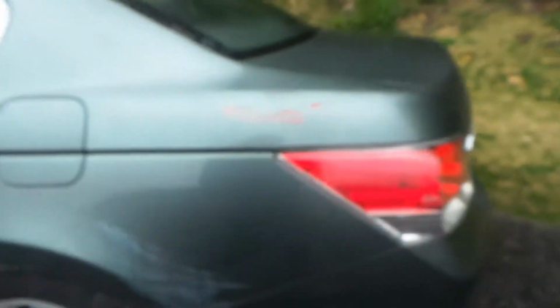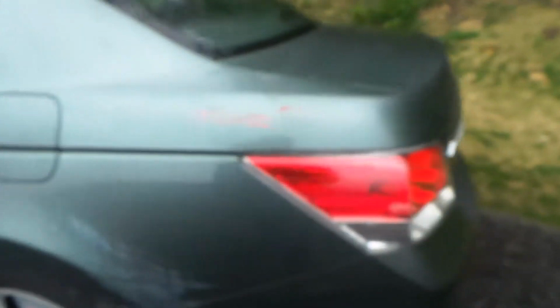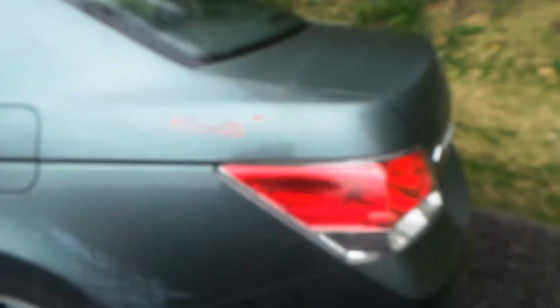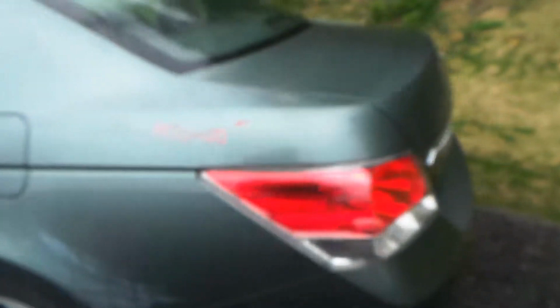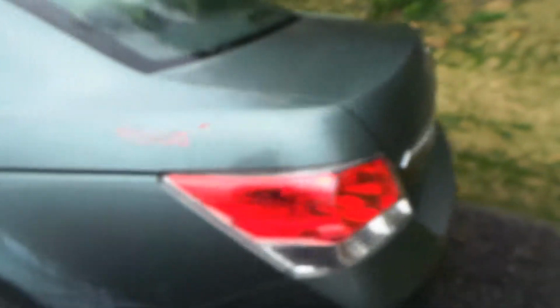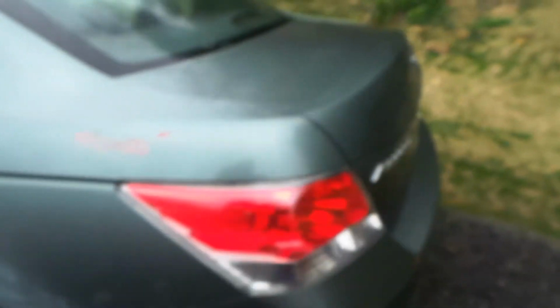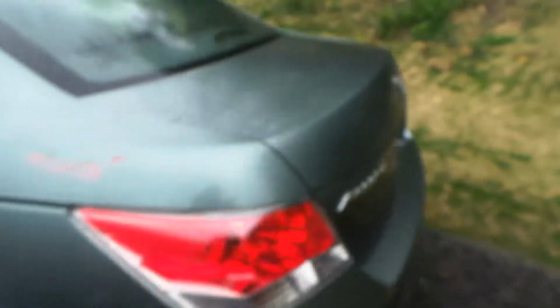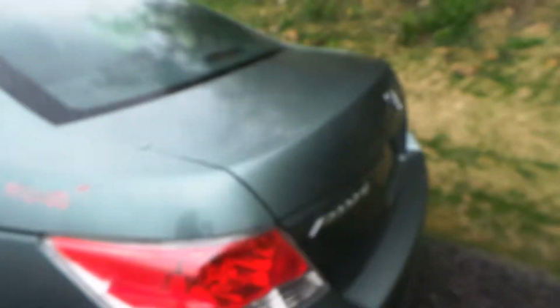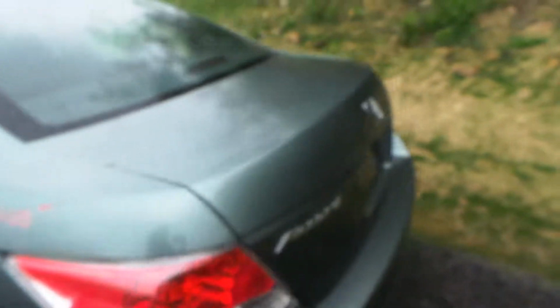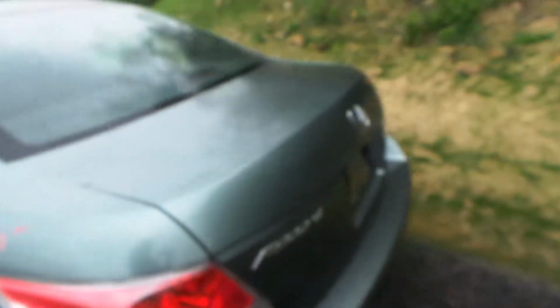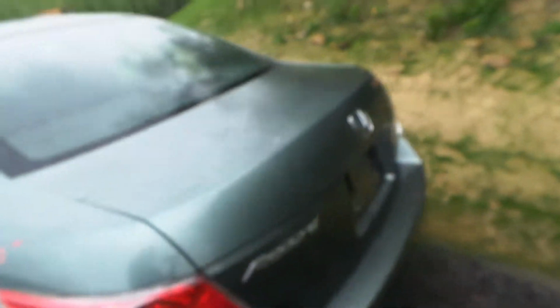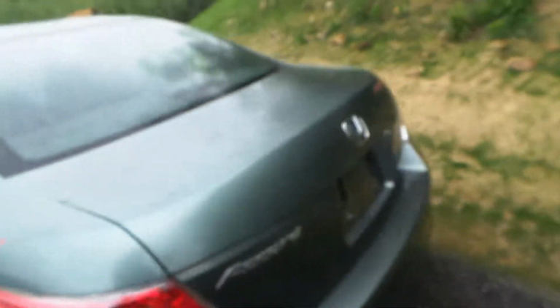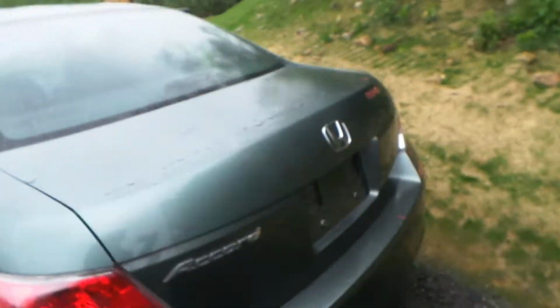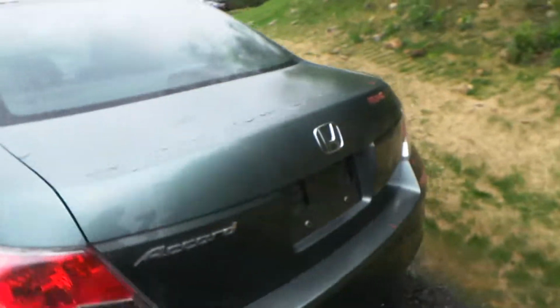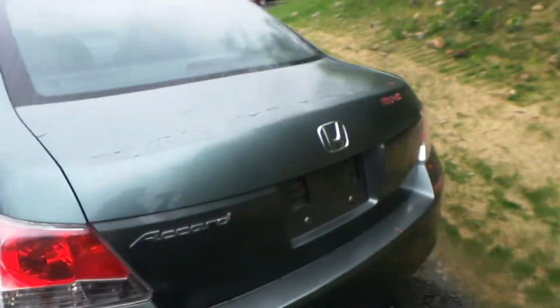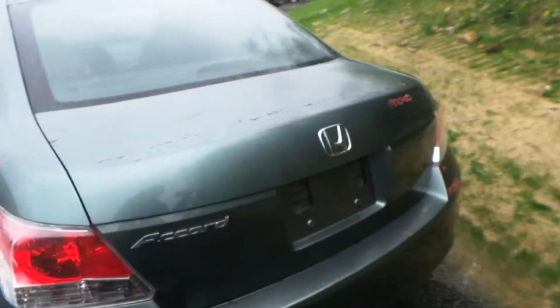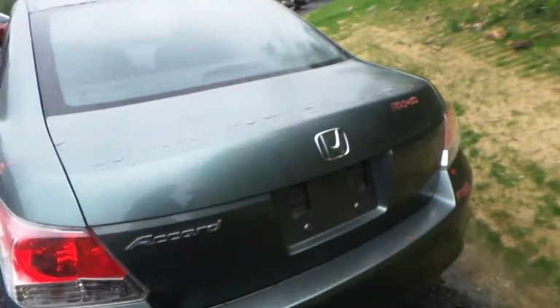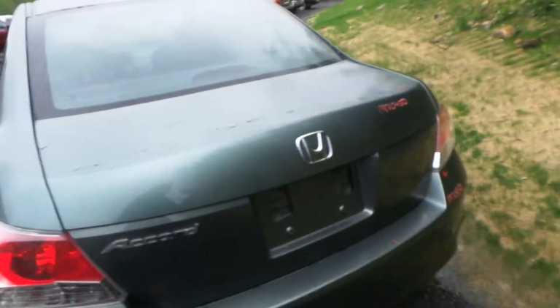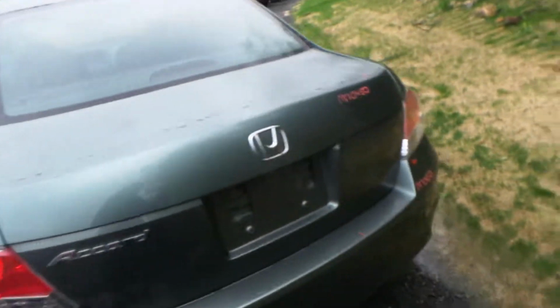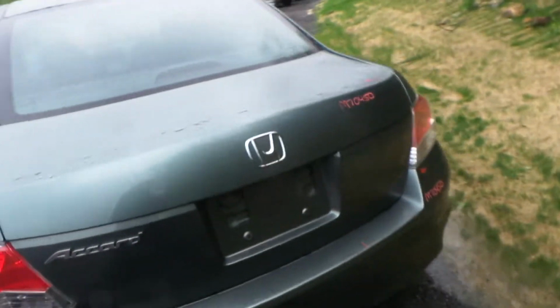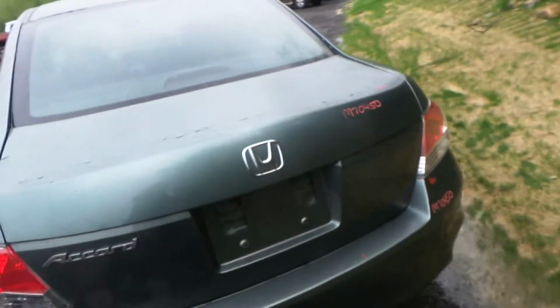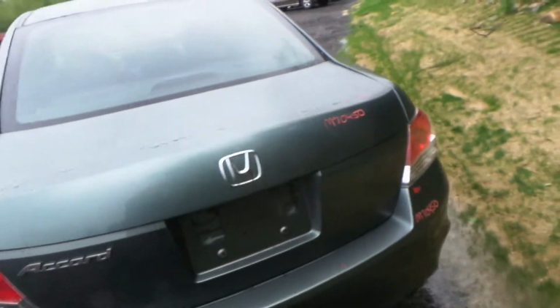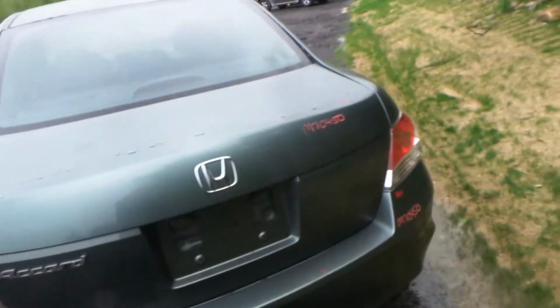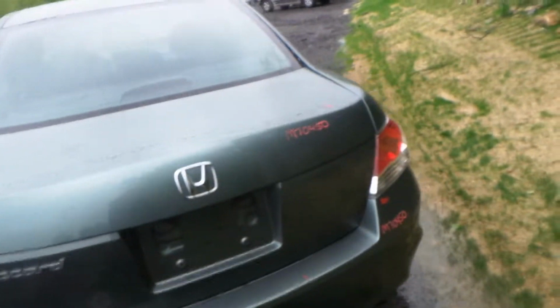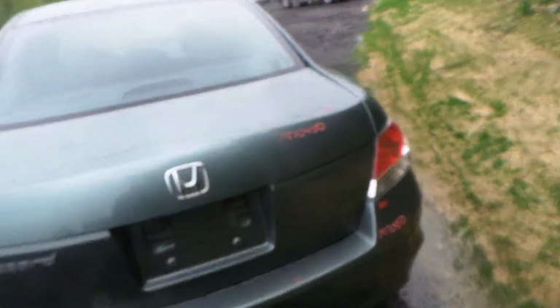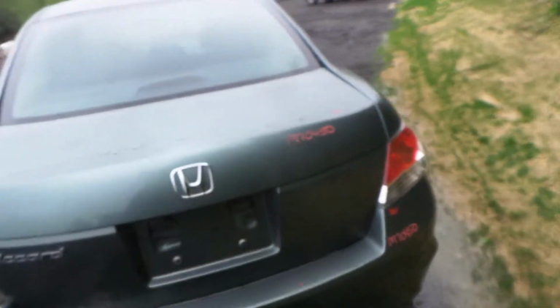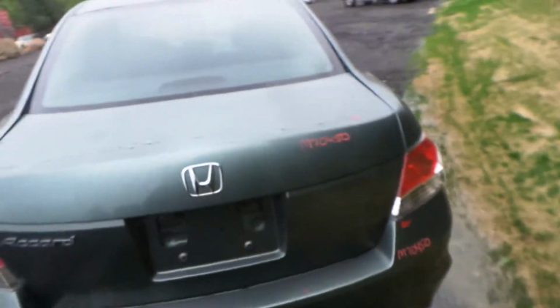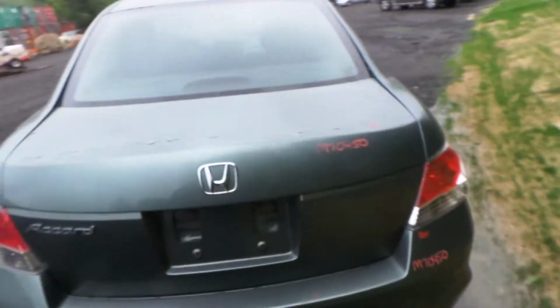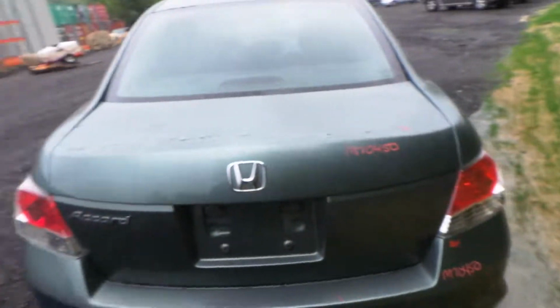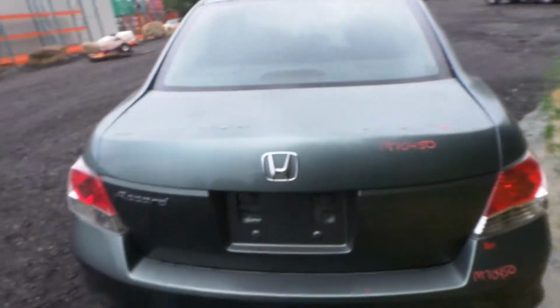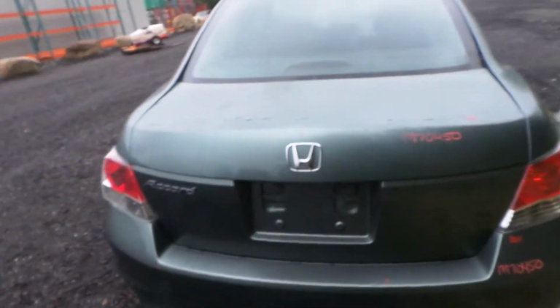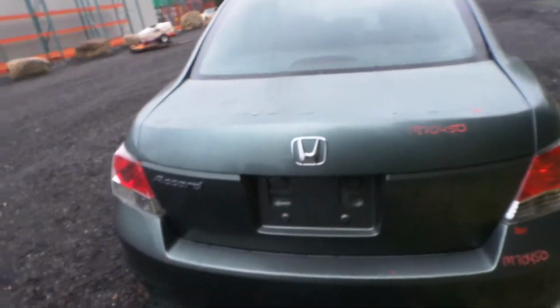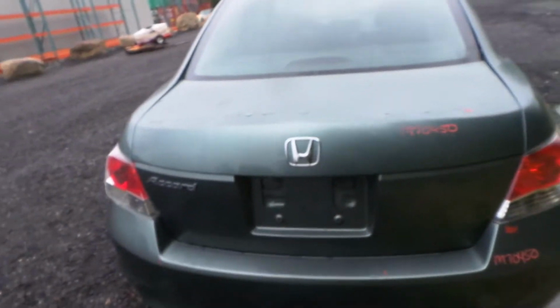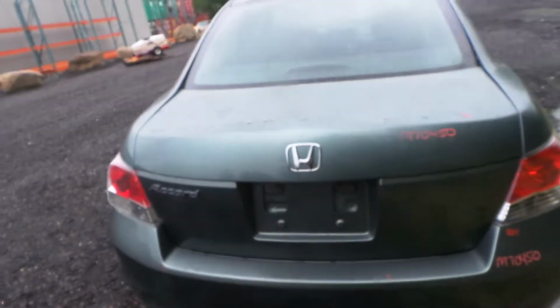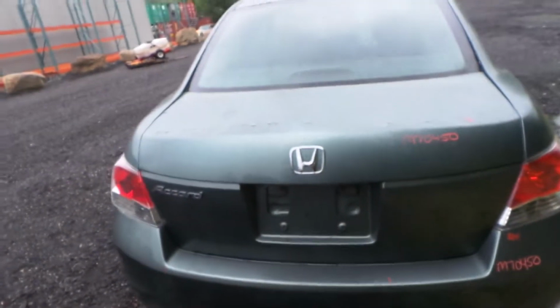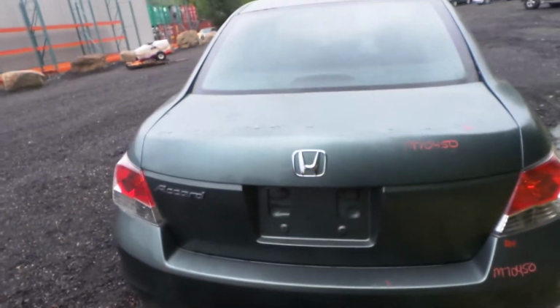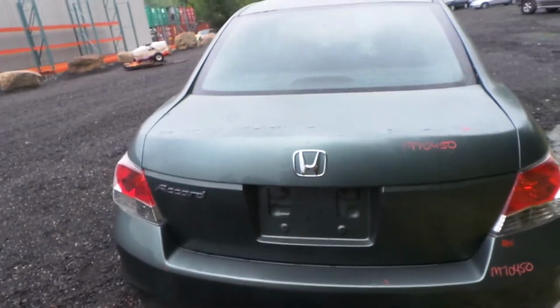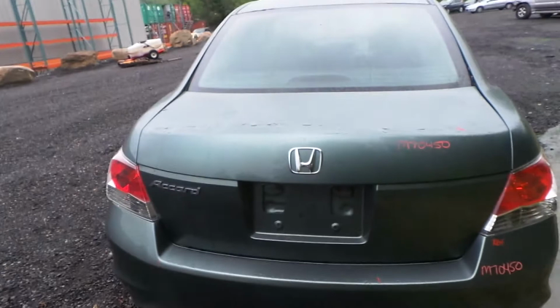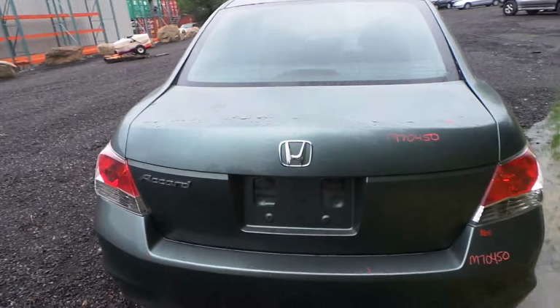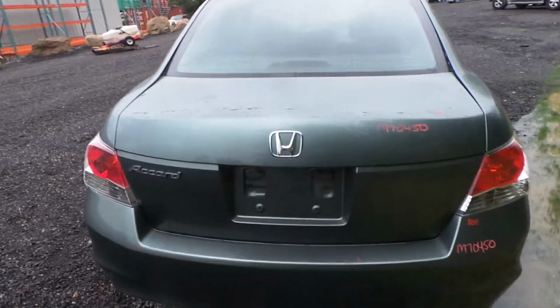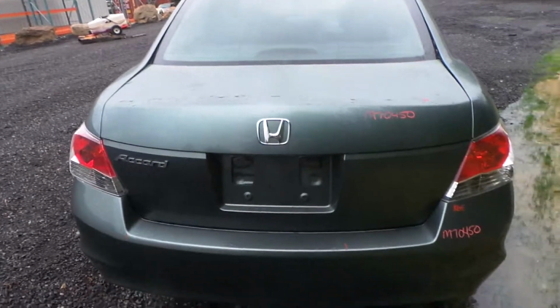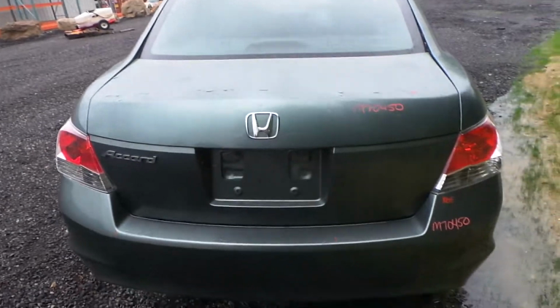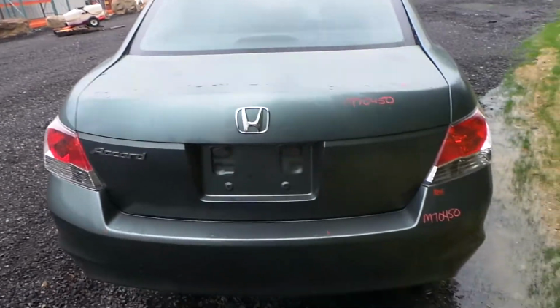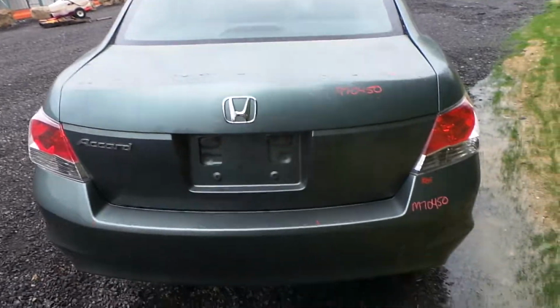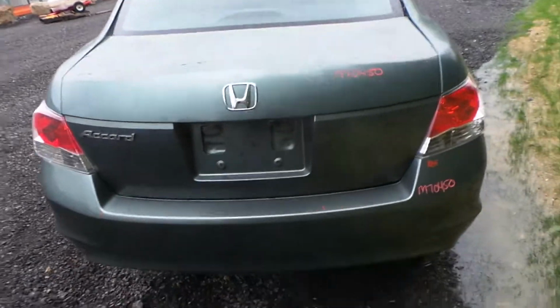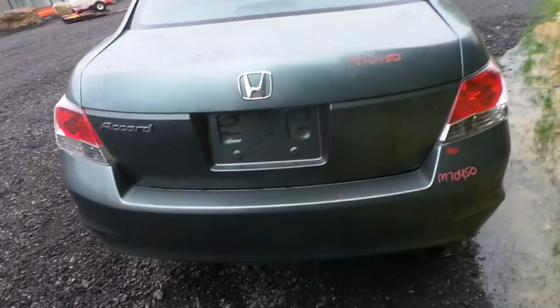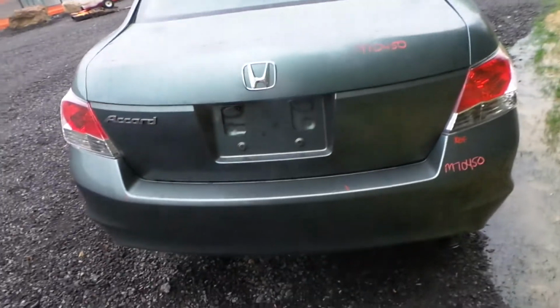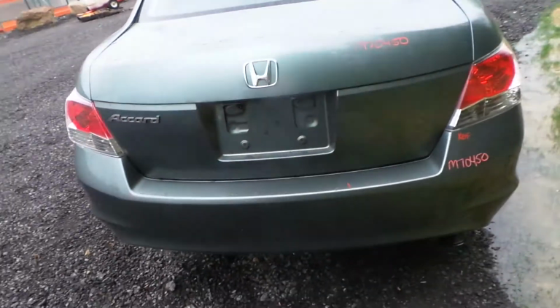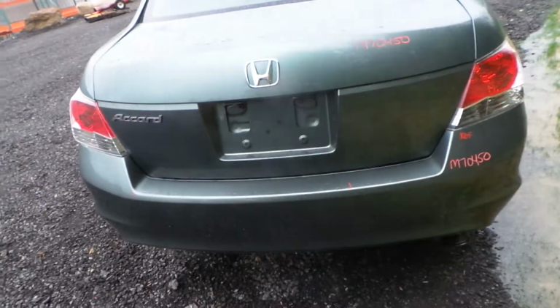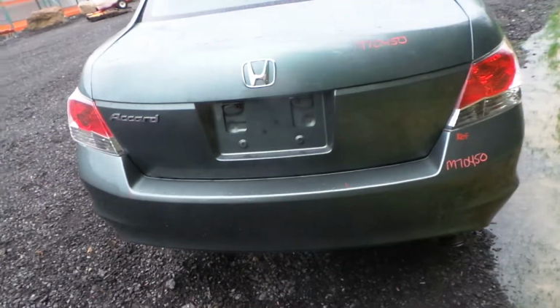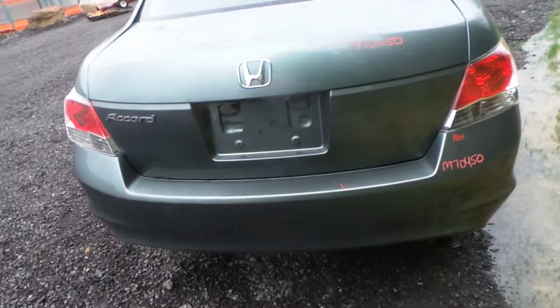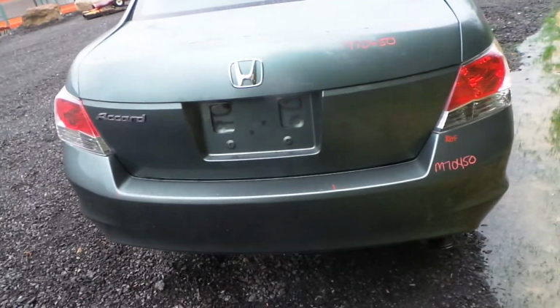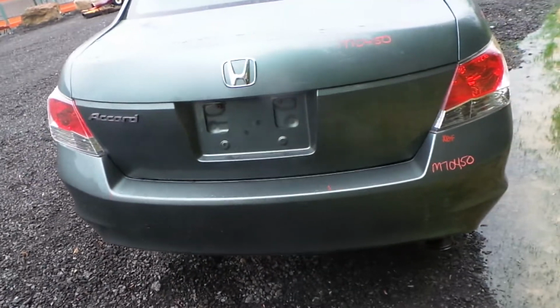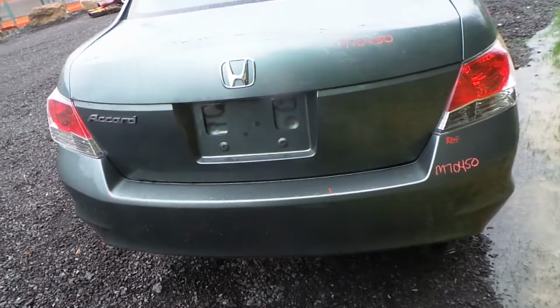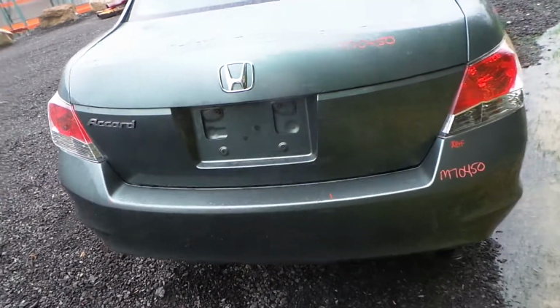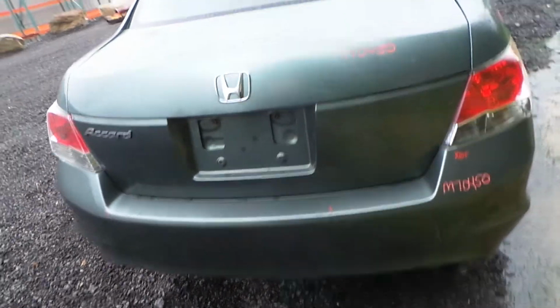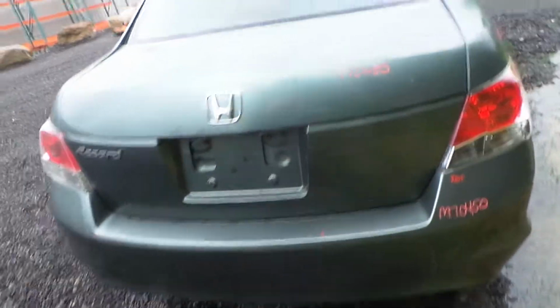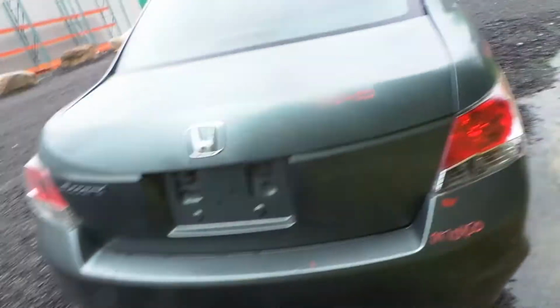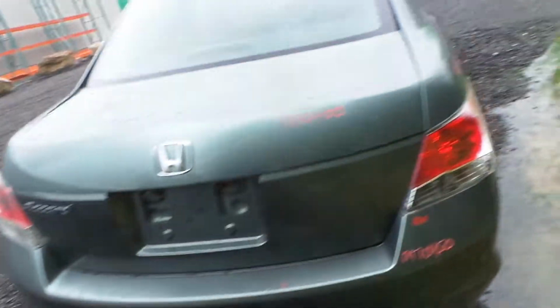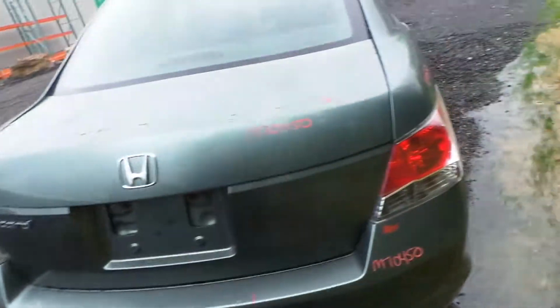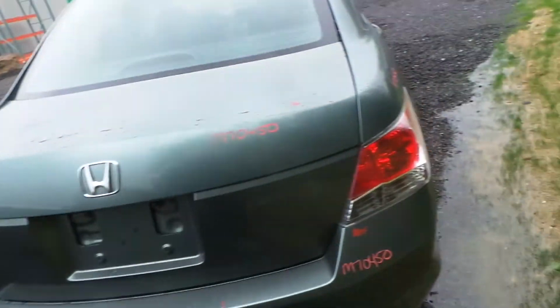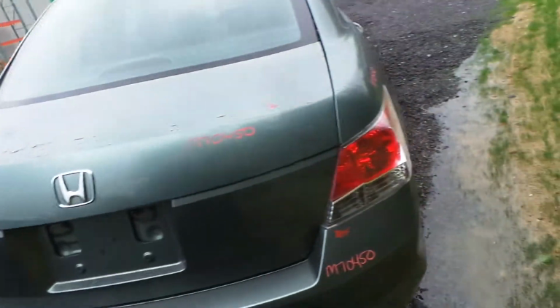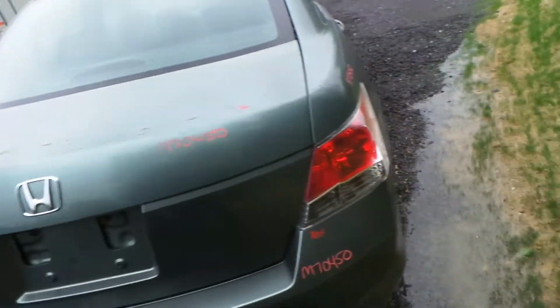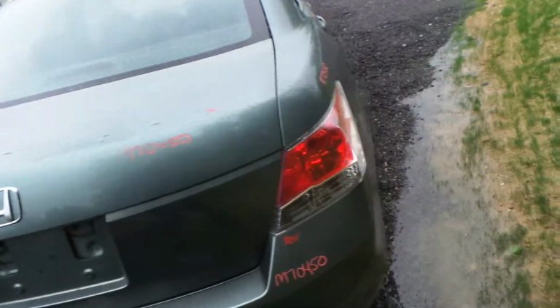Around the back we have two good taillights and a 000 lid gate that comes with the hinges. The rear bumper is good for rebar and foam.